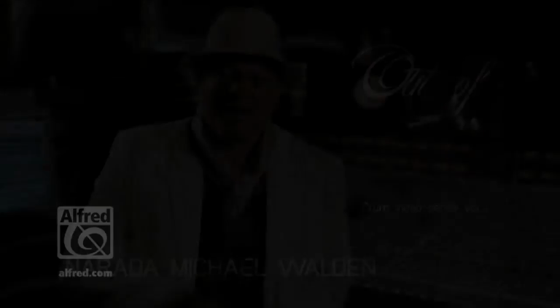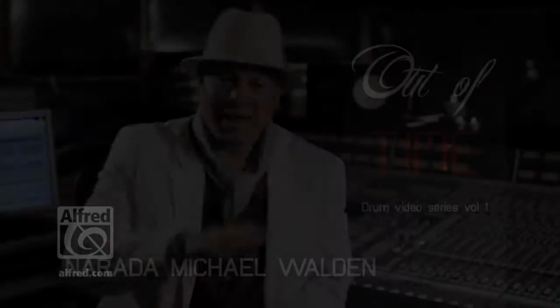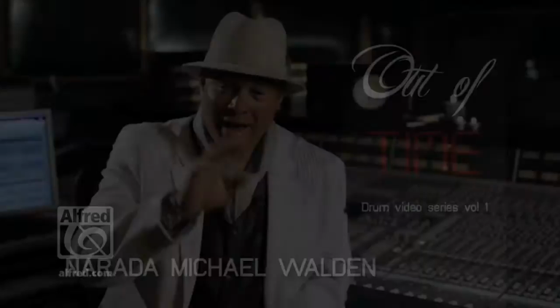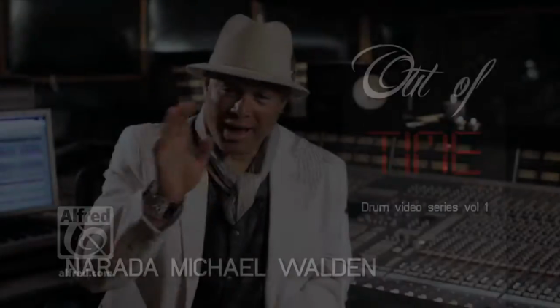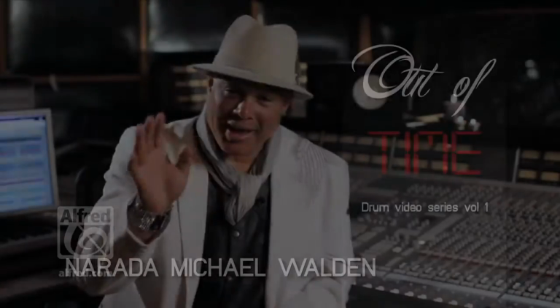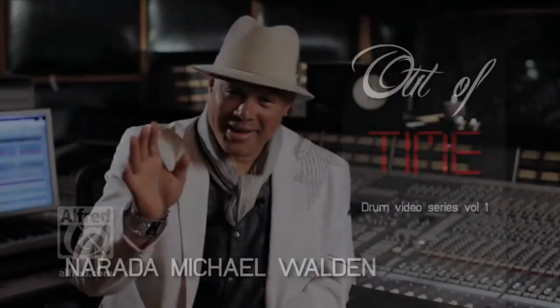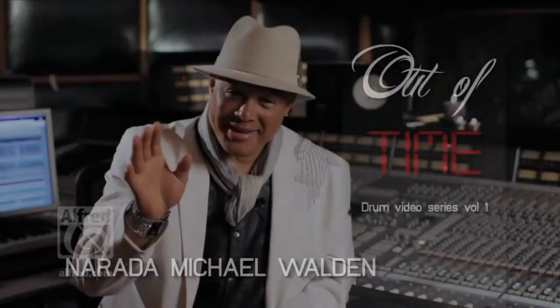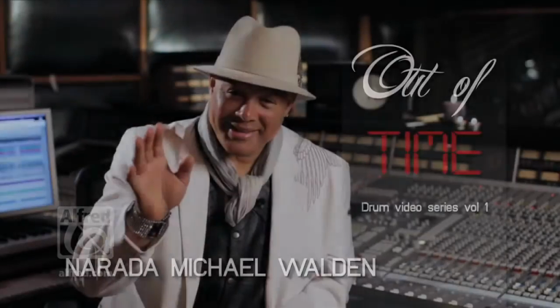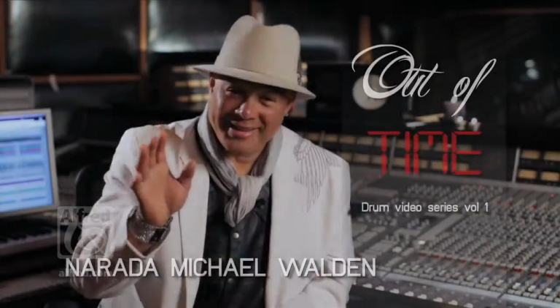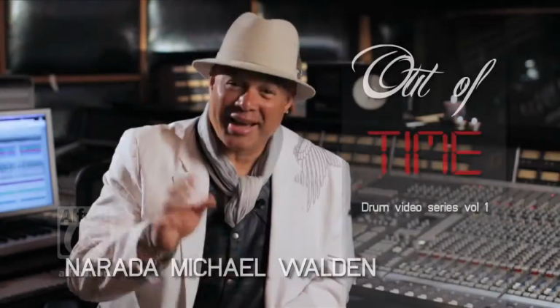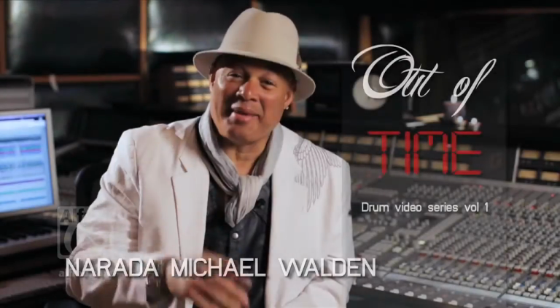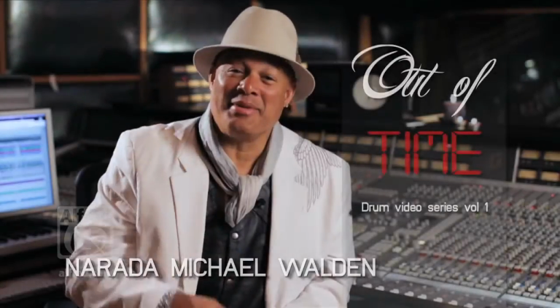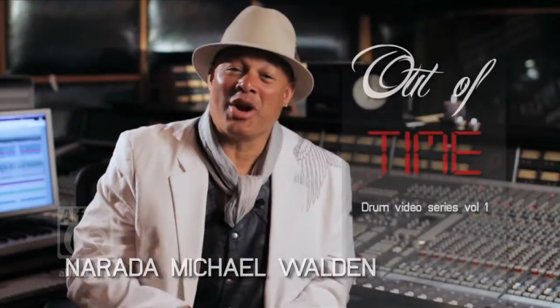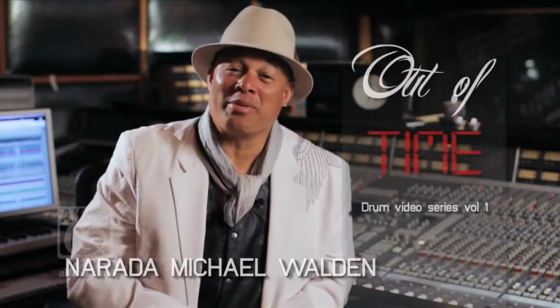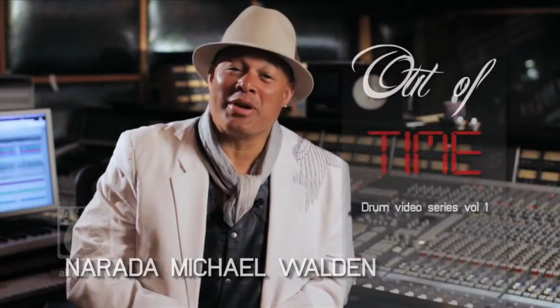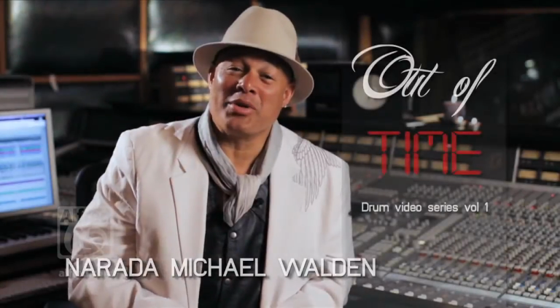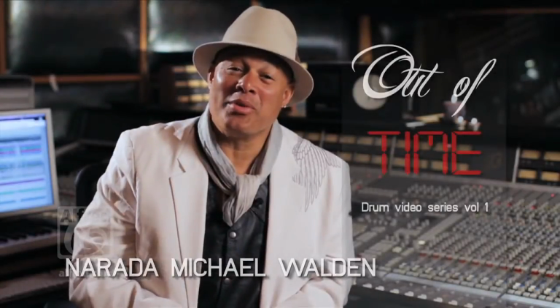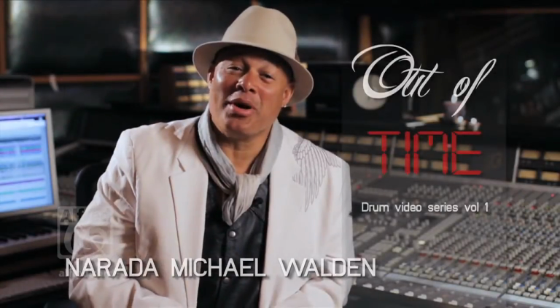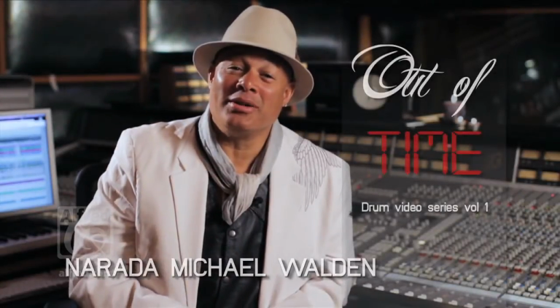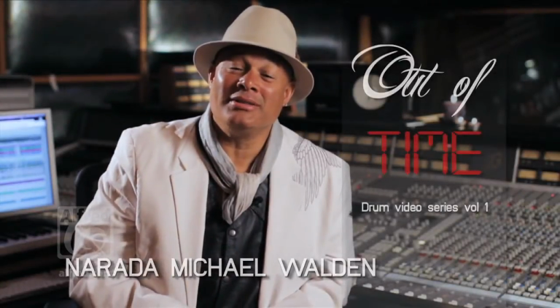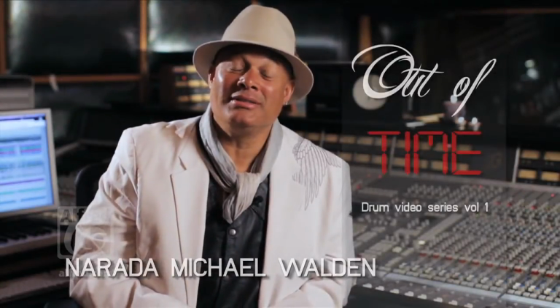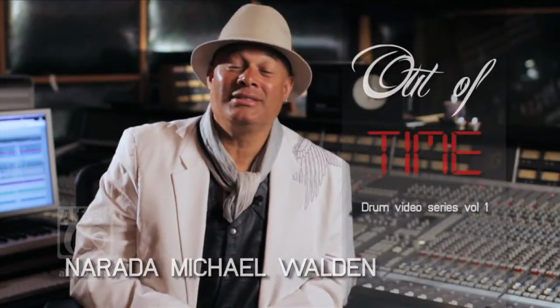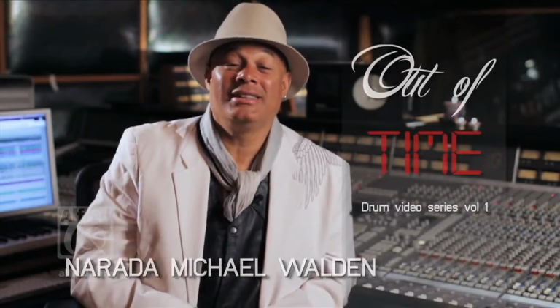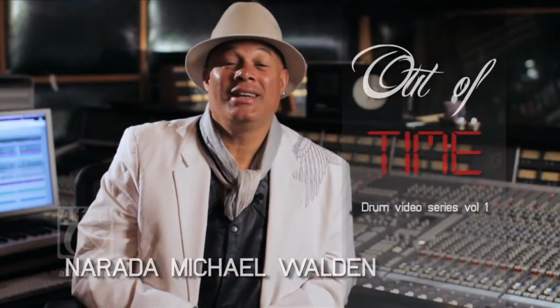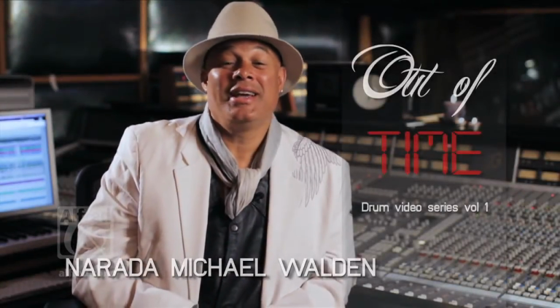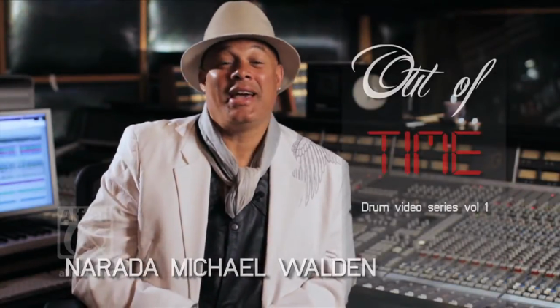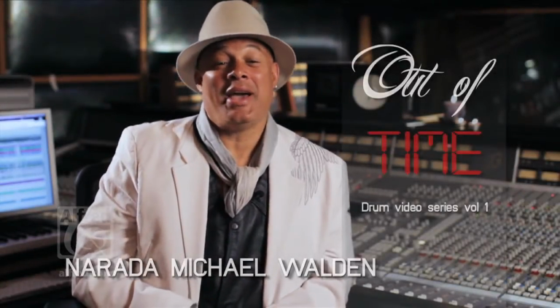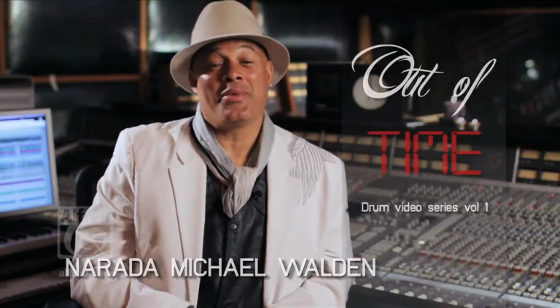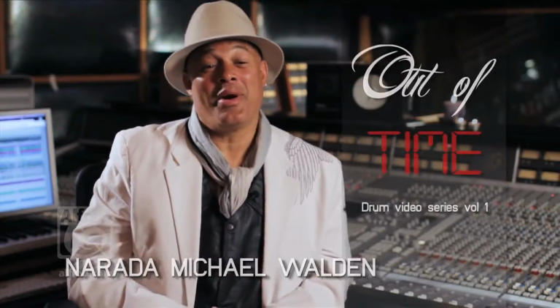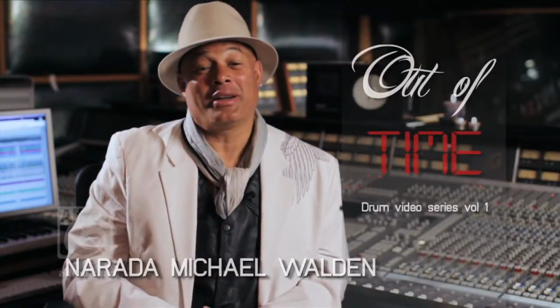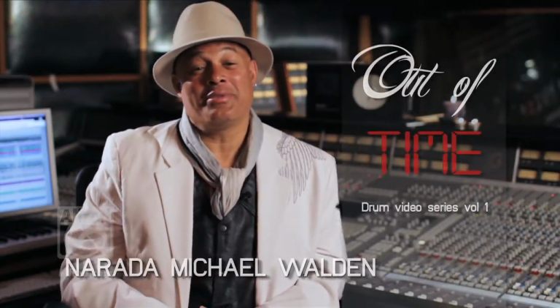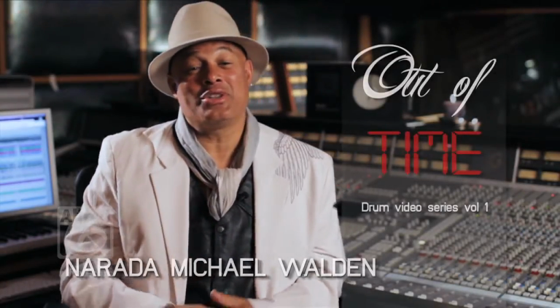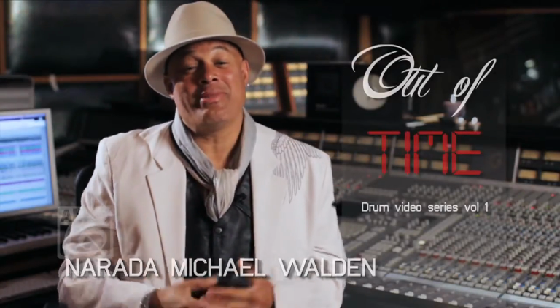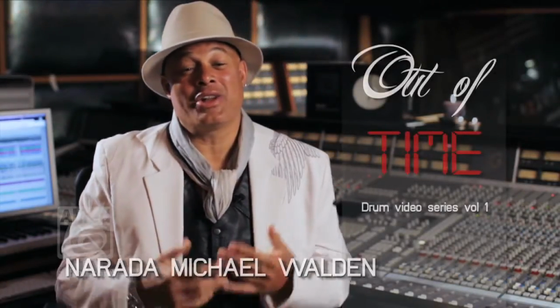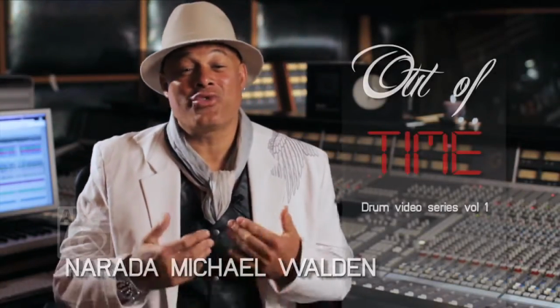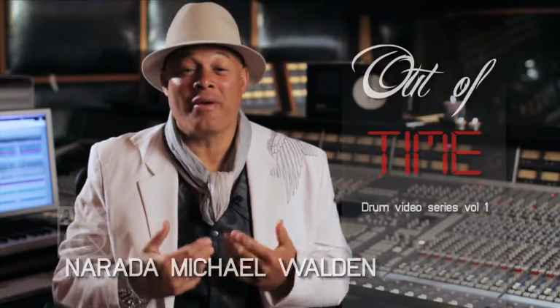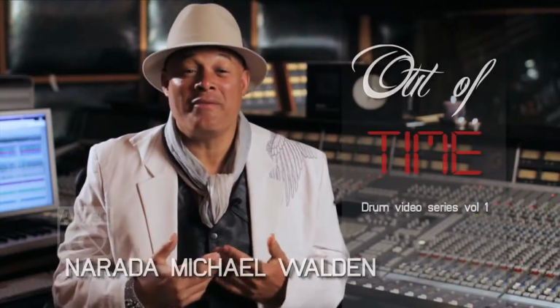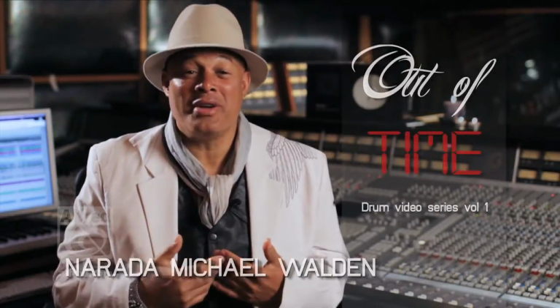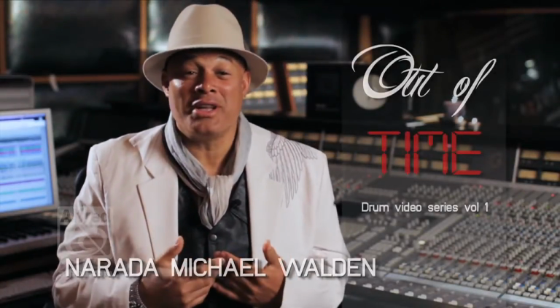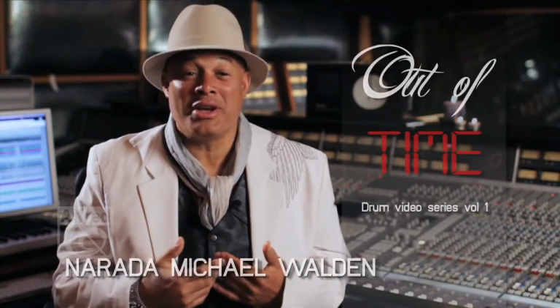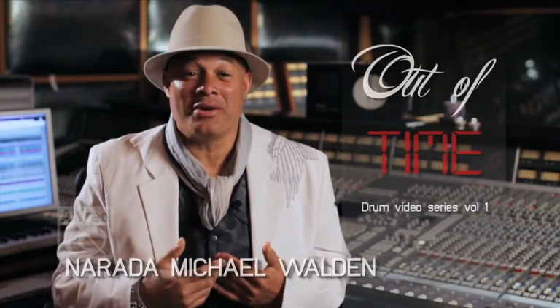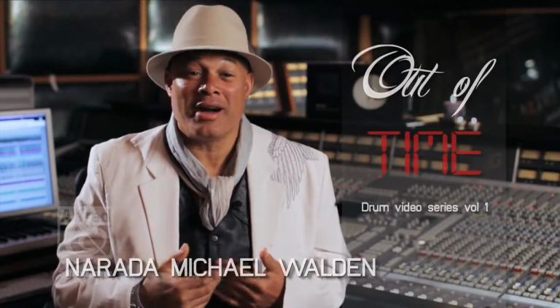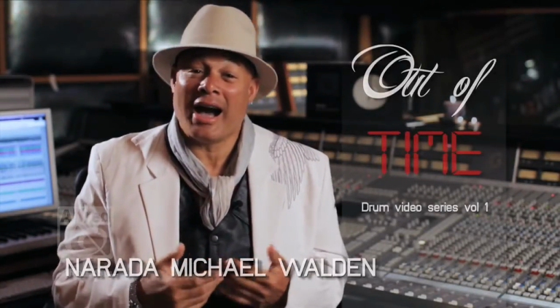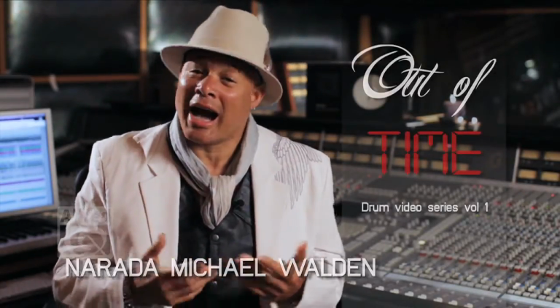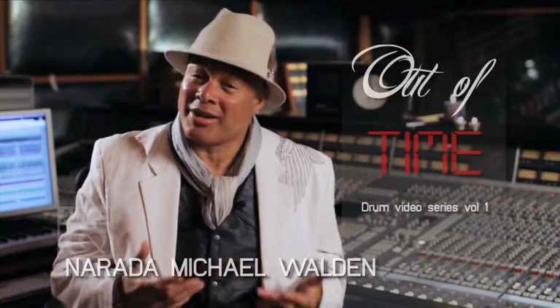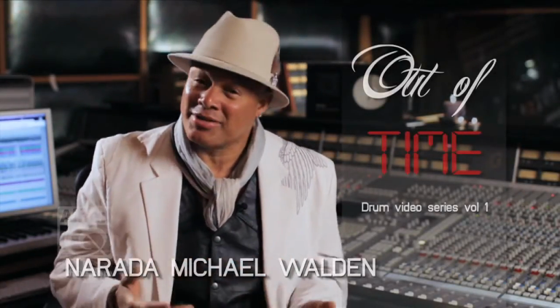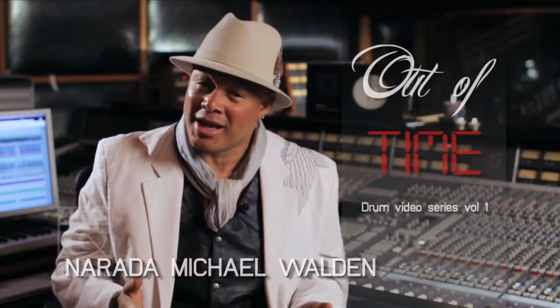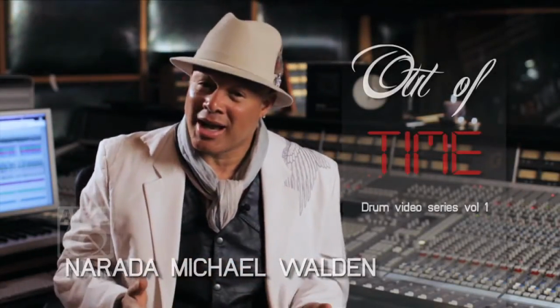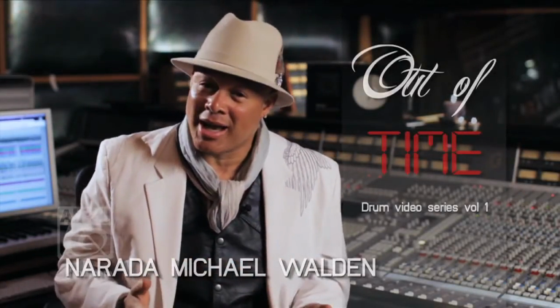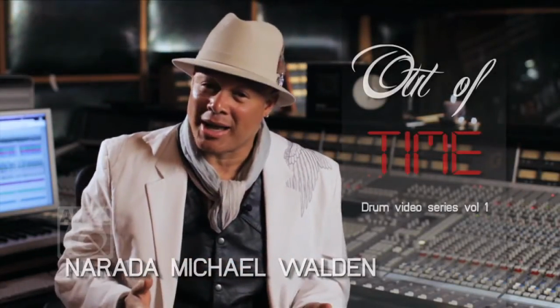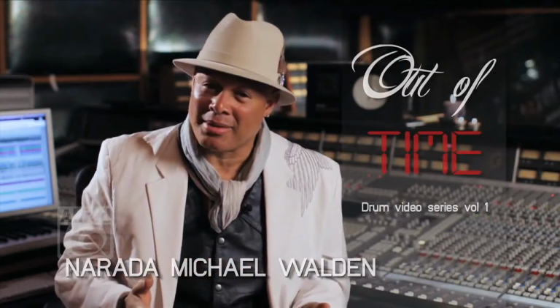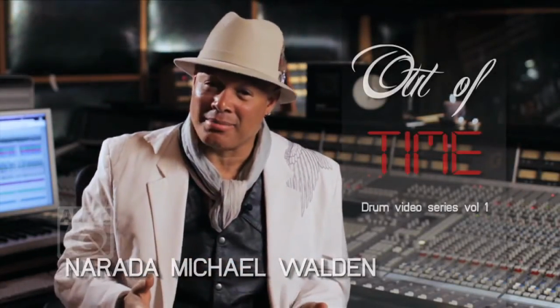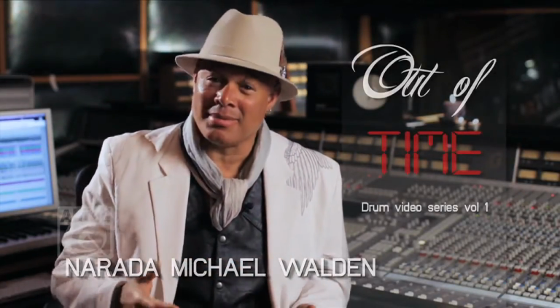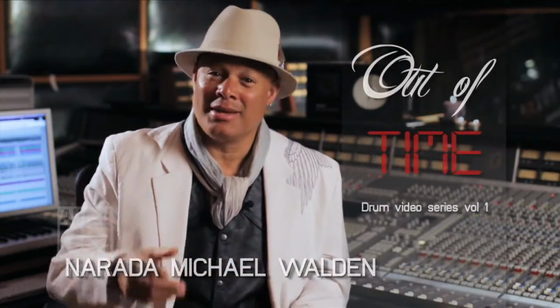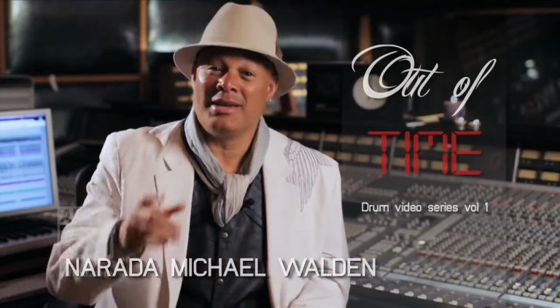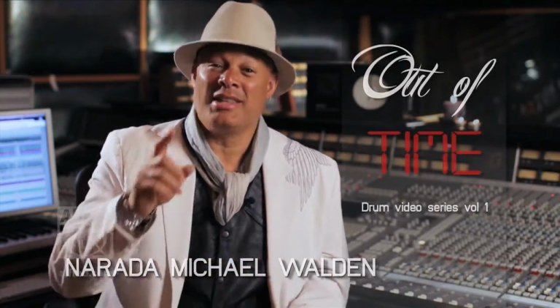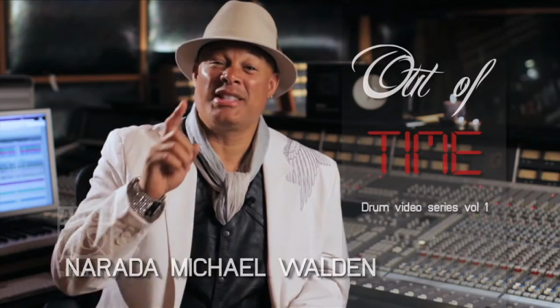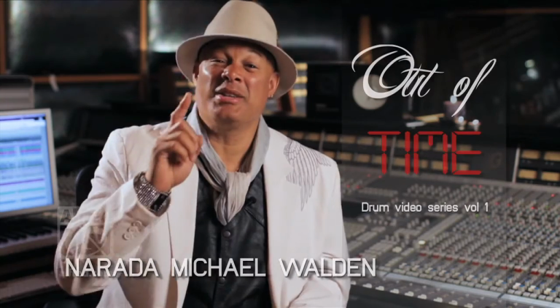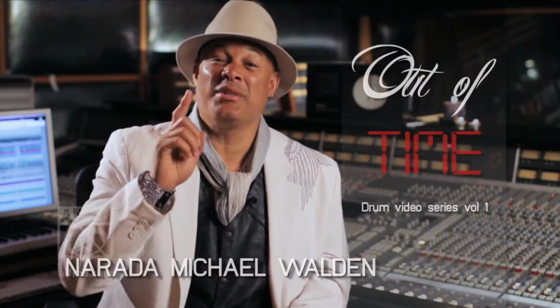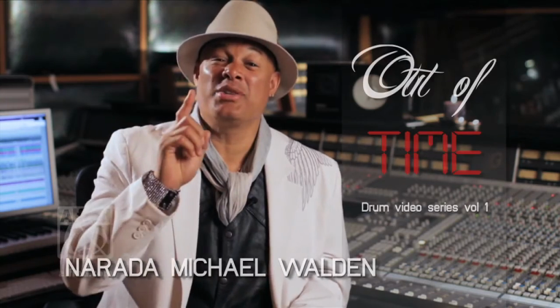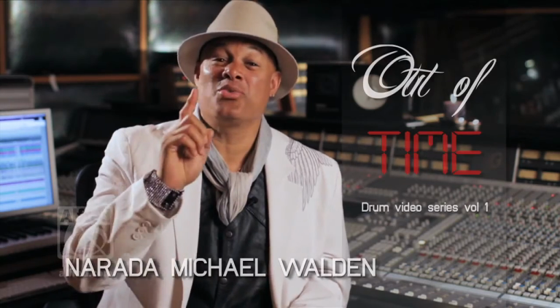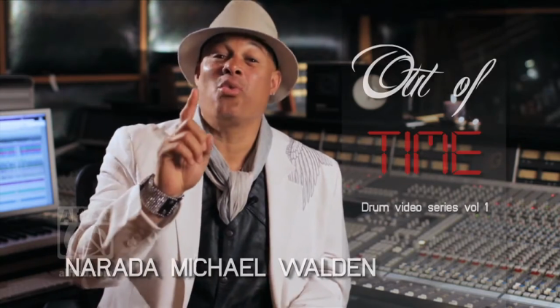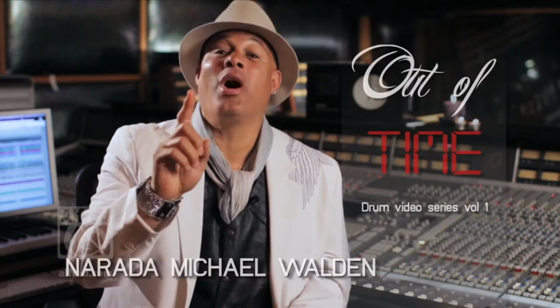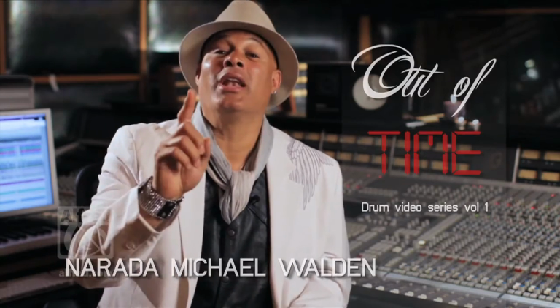Hi, I'm Nardy Michael Walden, and welcome to my drum video, Out of Time, Series 1.